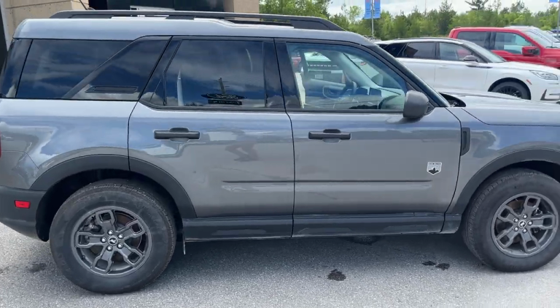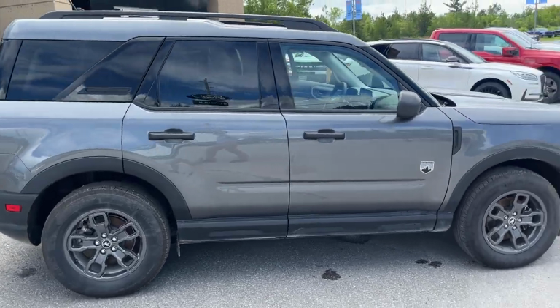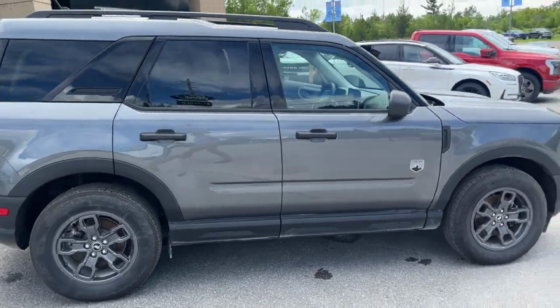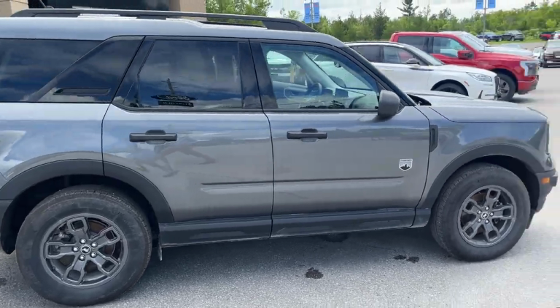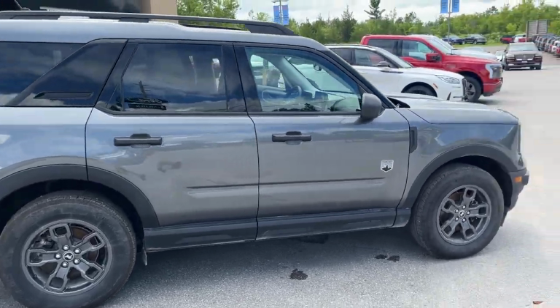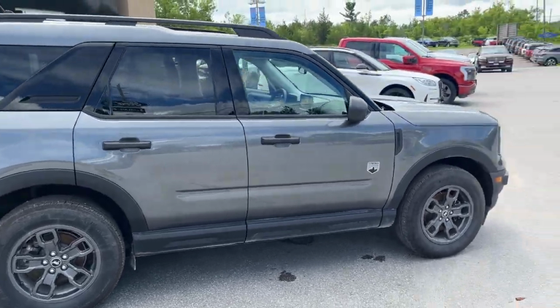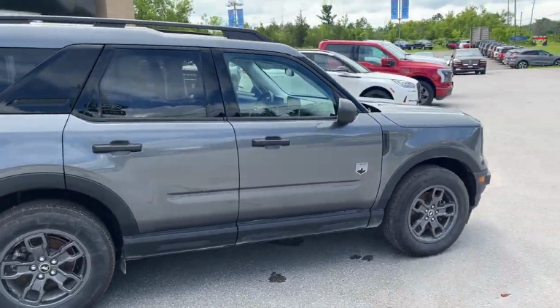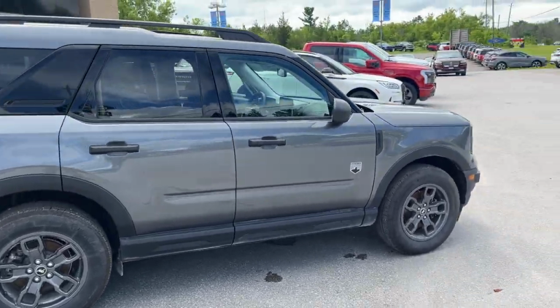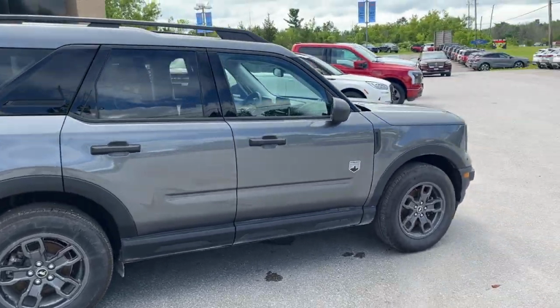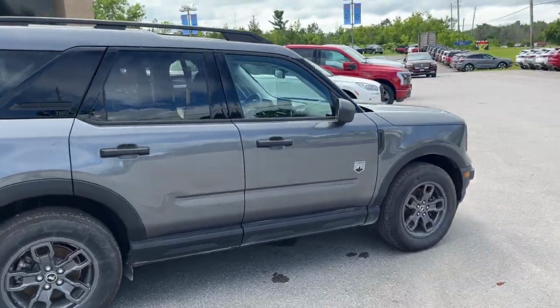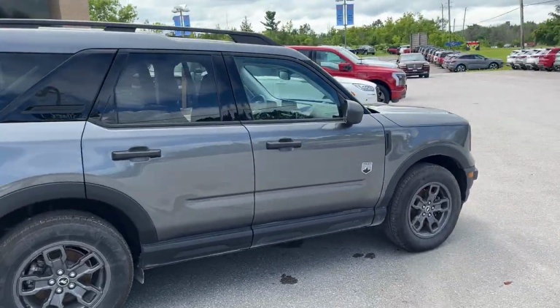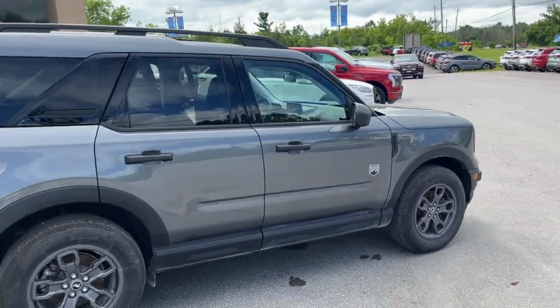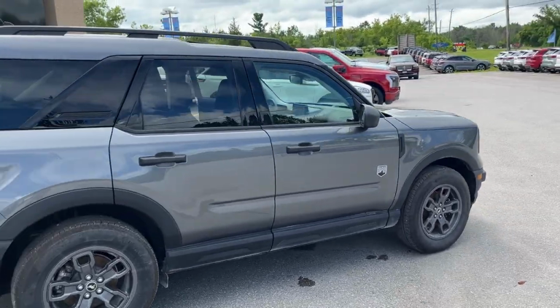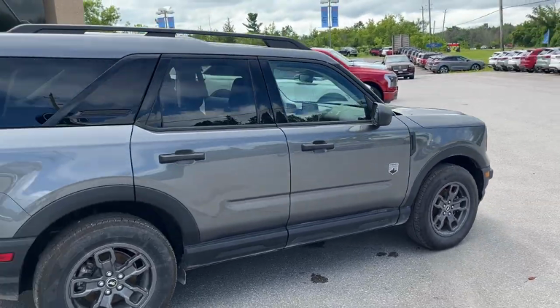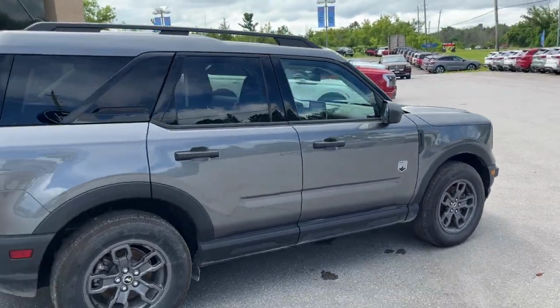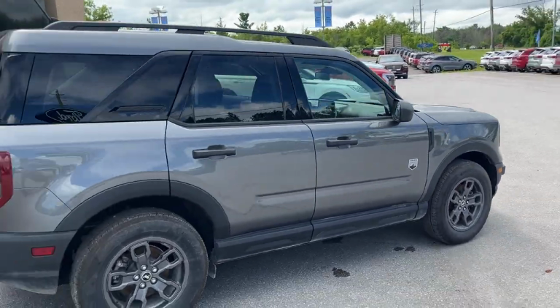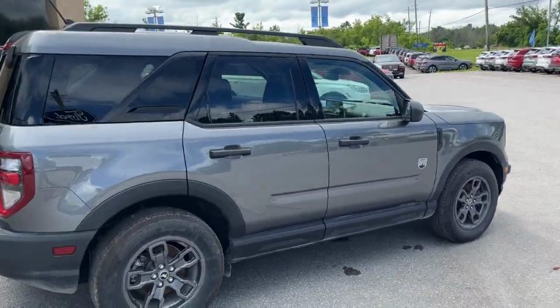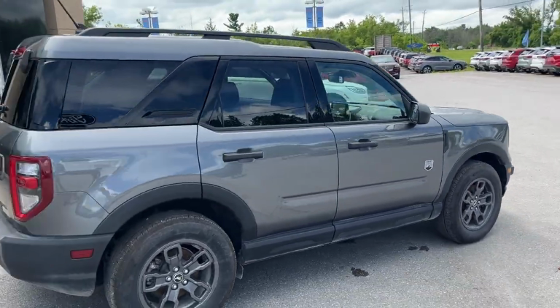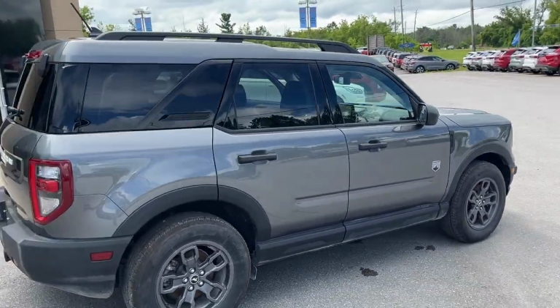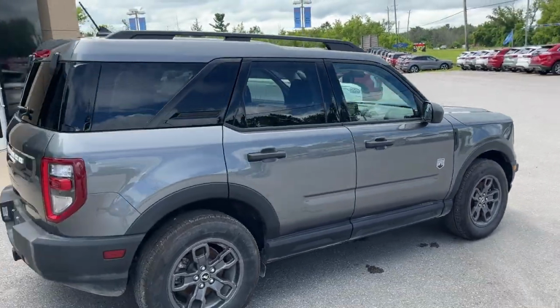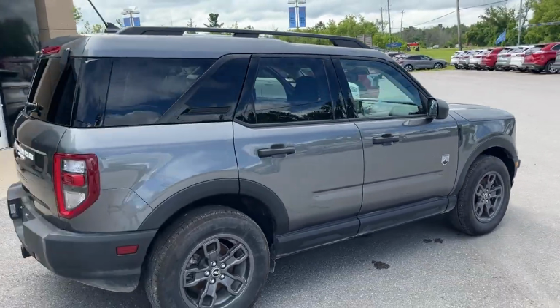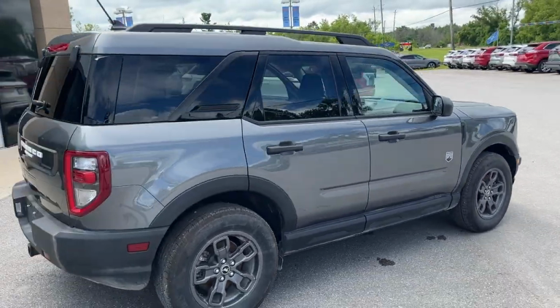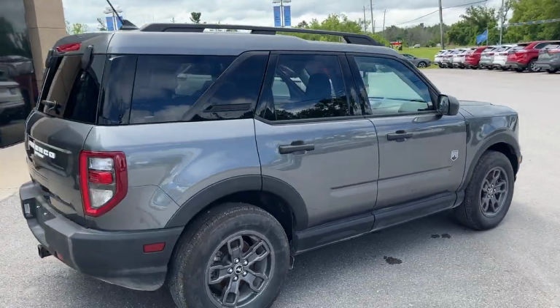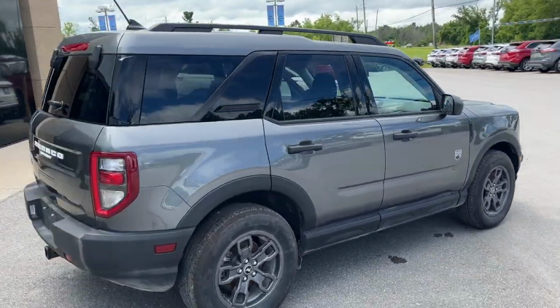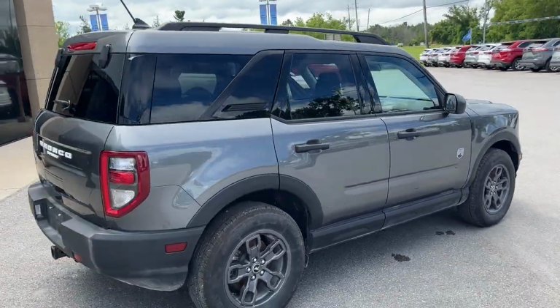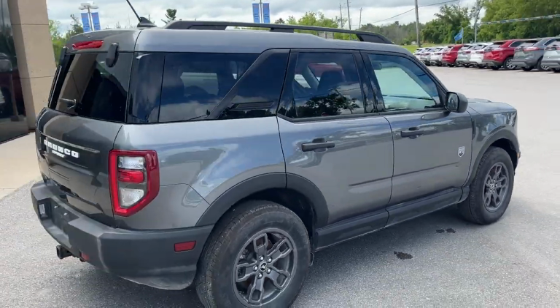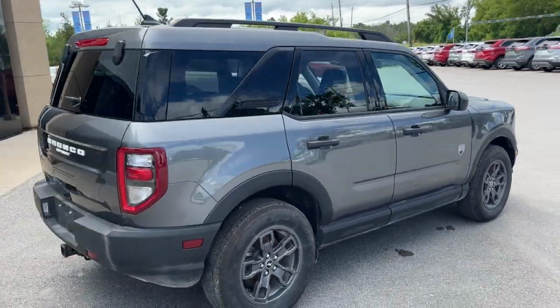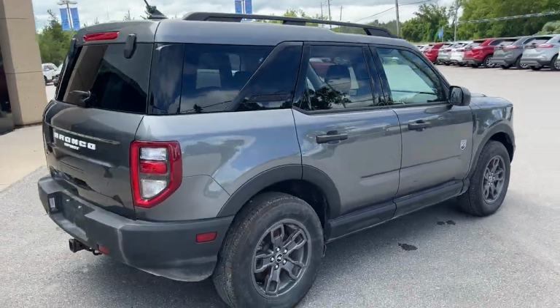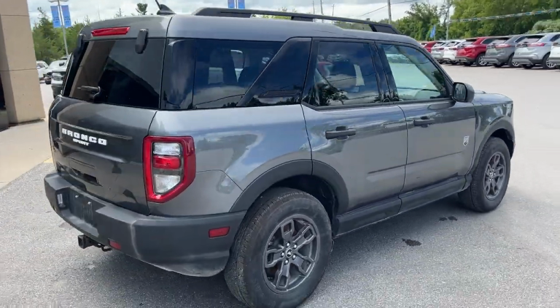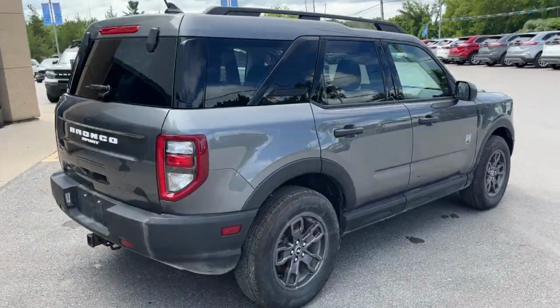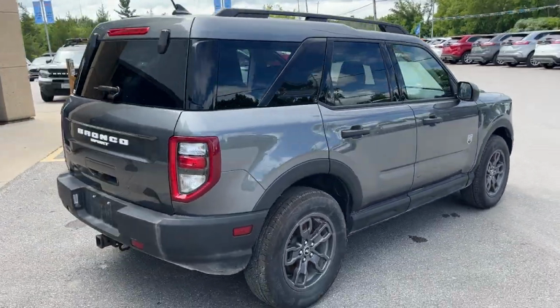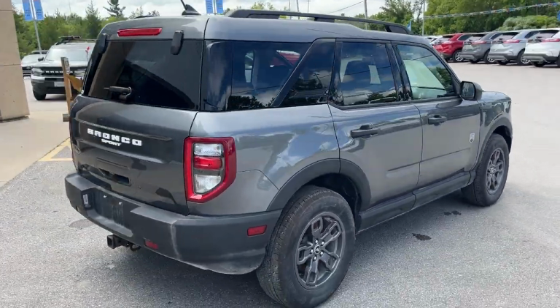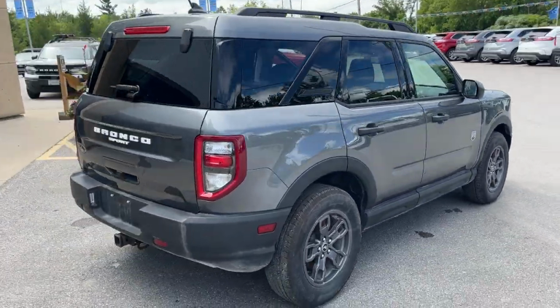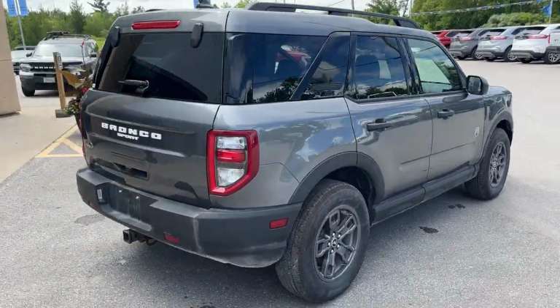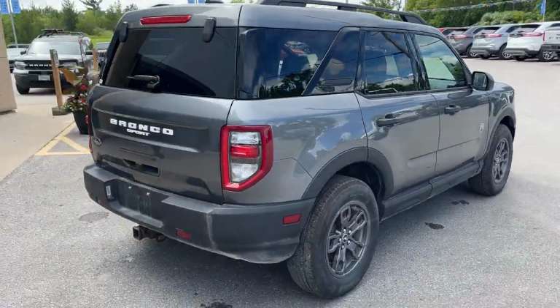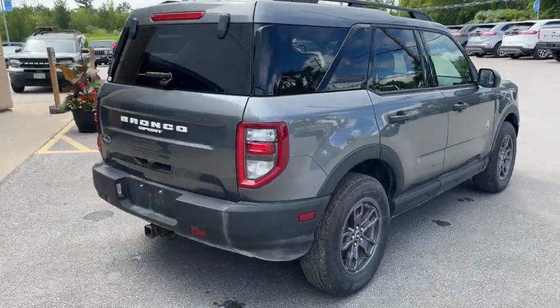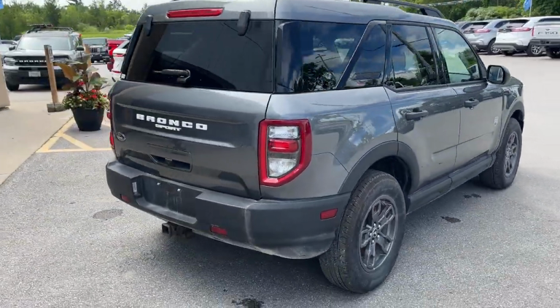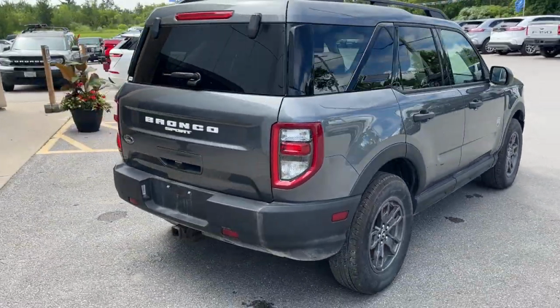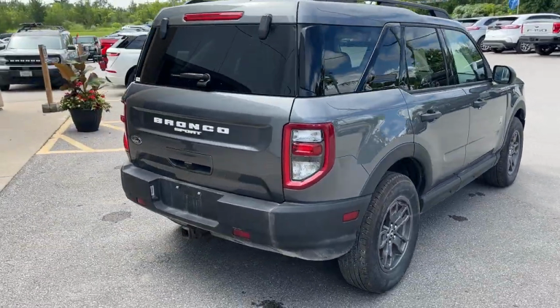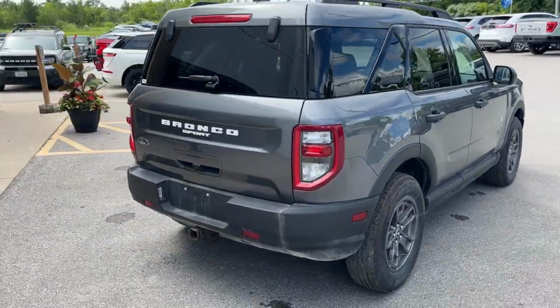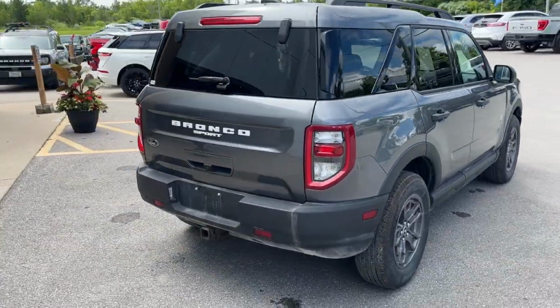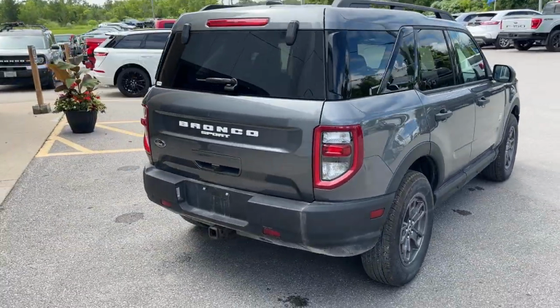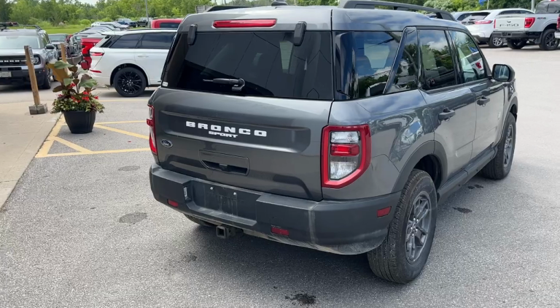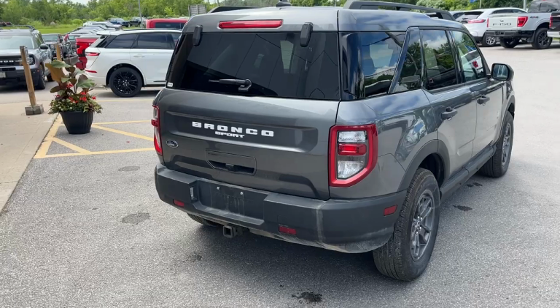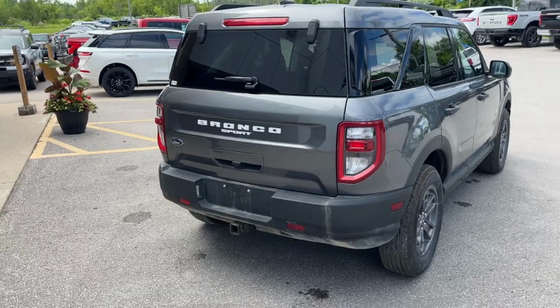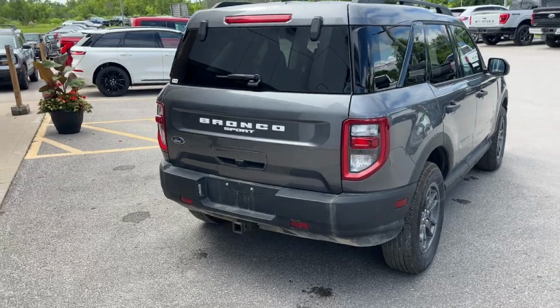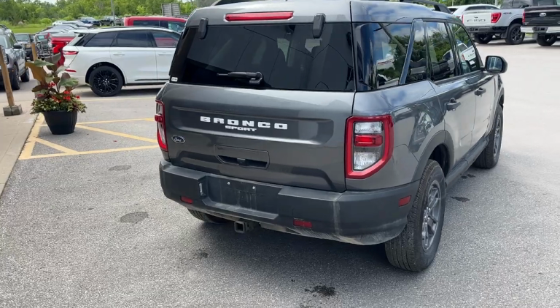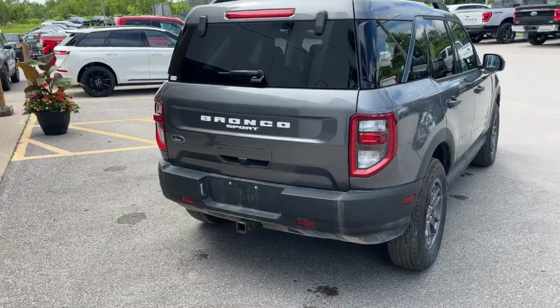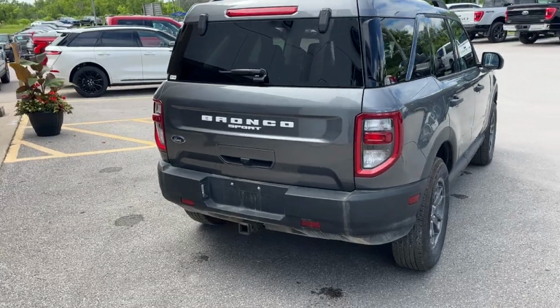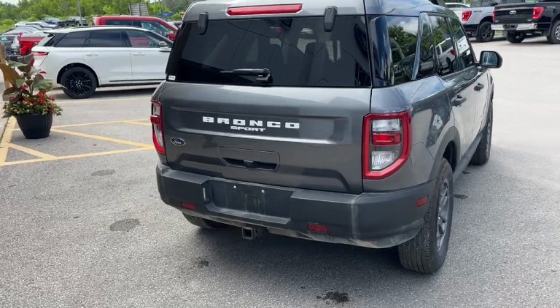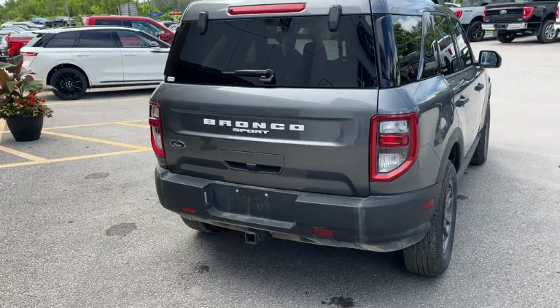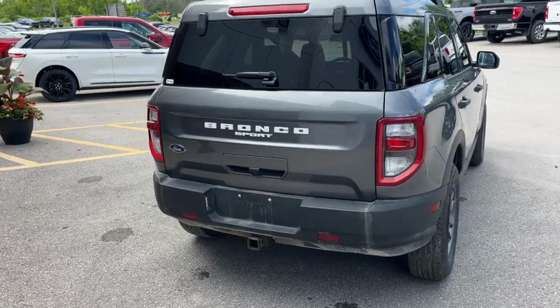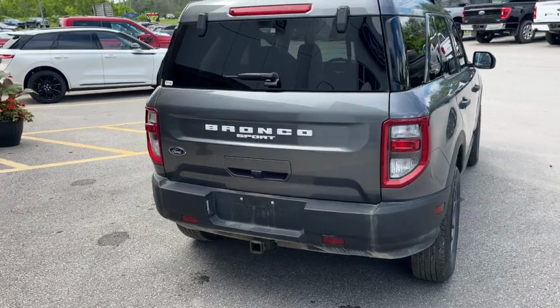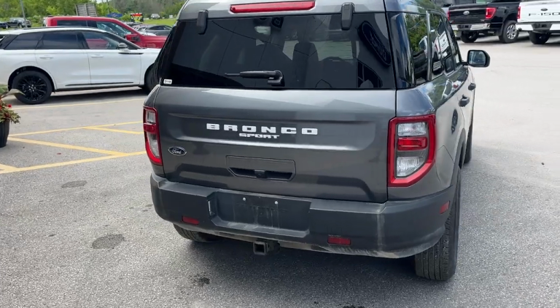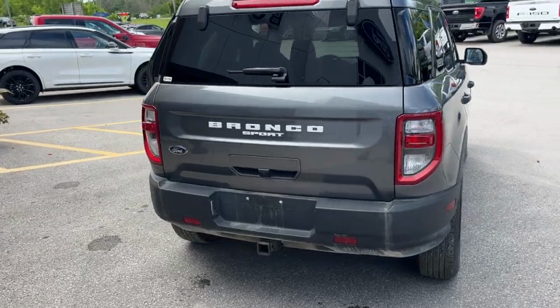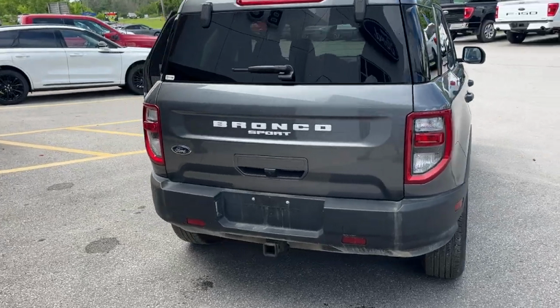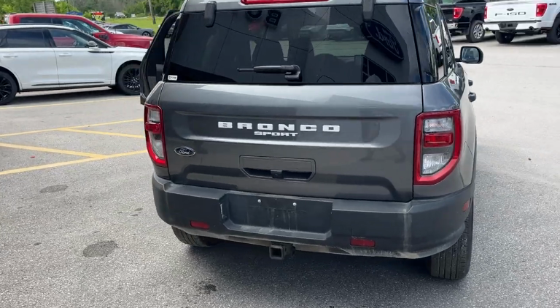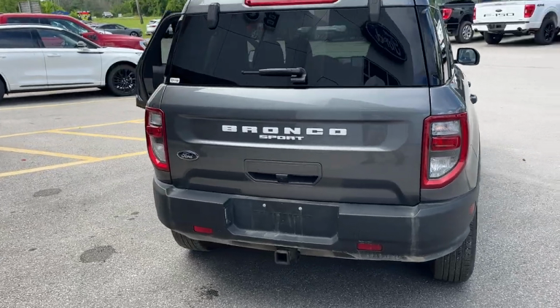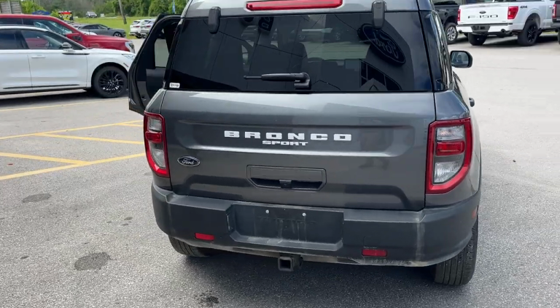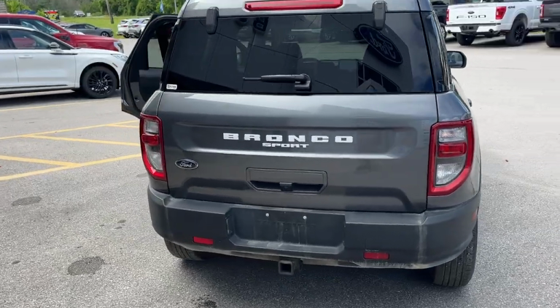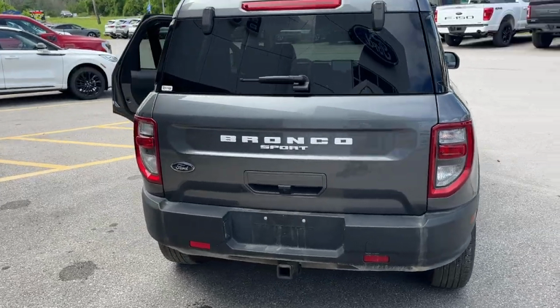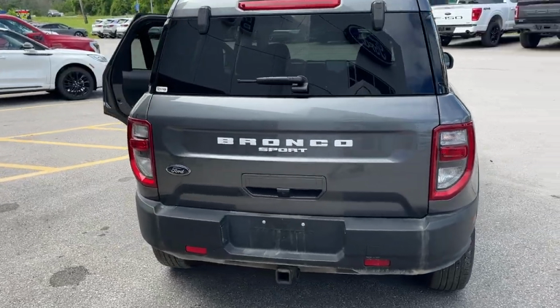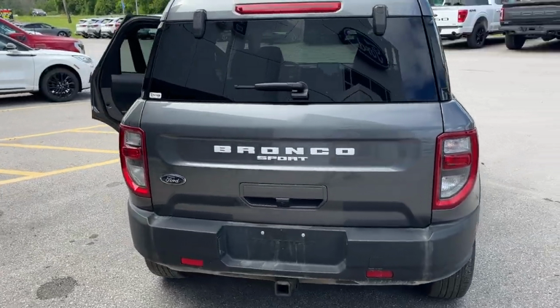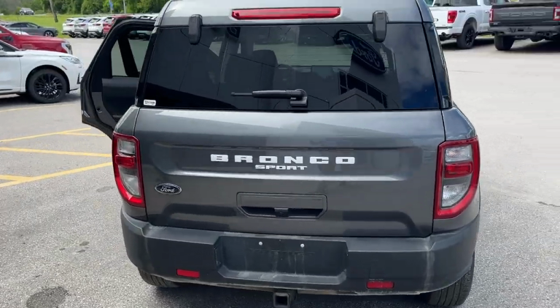It's powered by the 1.5 liter EcoBoost engine, so plenty of power here. And you have the class 2 trailer tow package here as well.